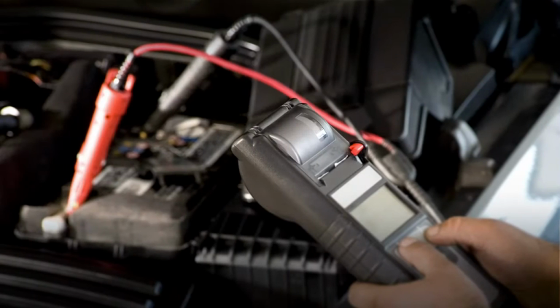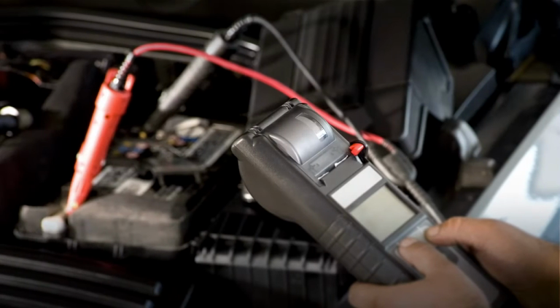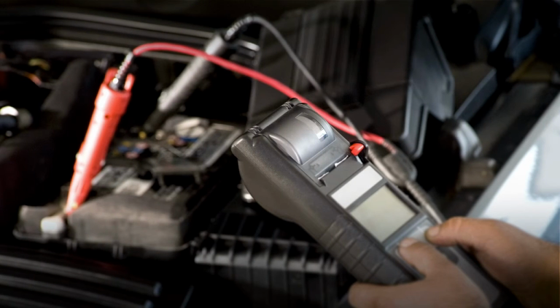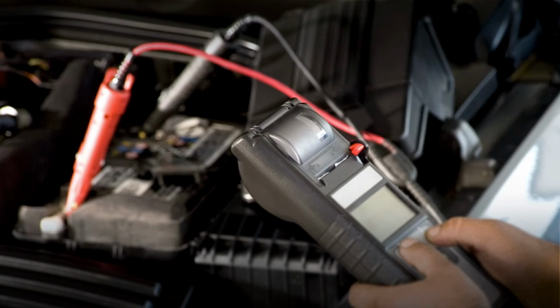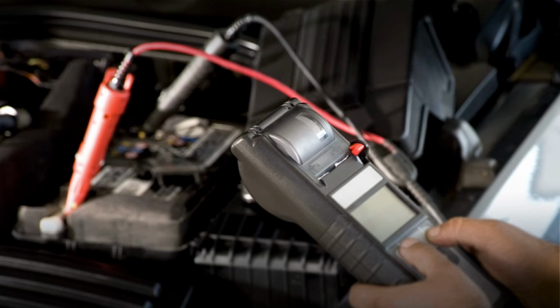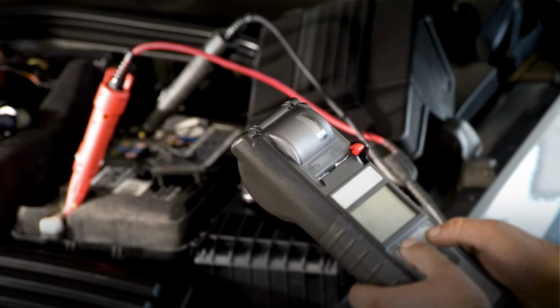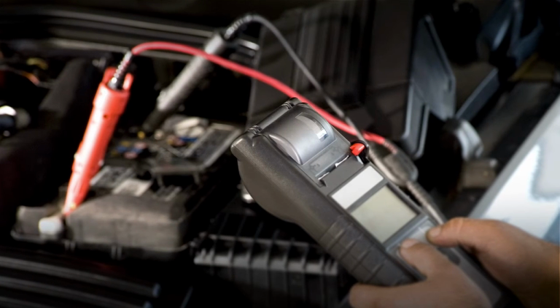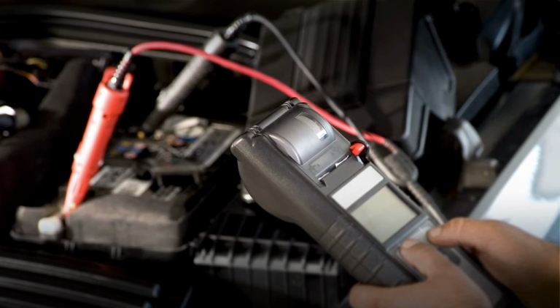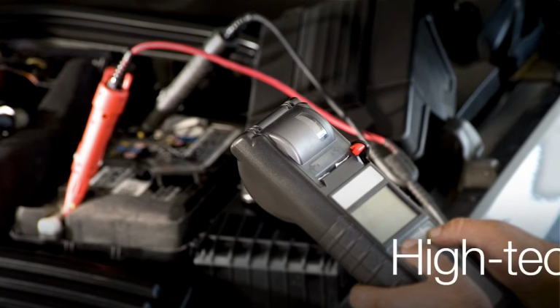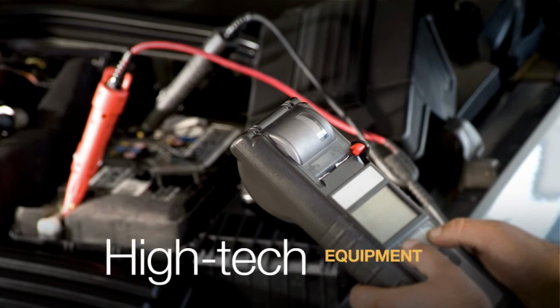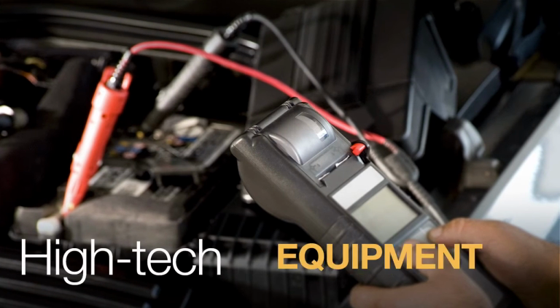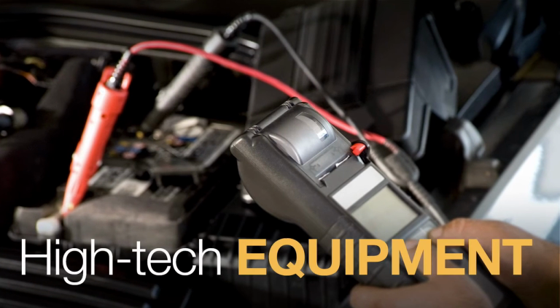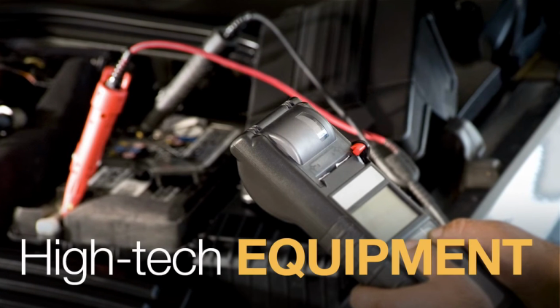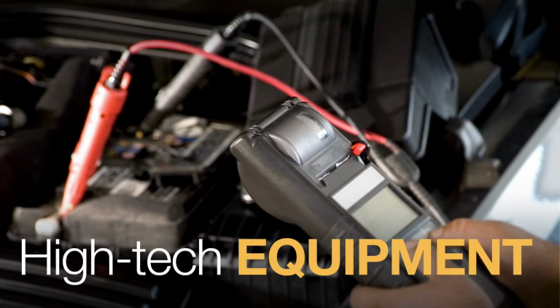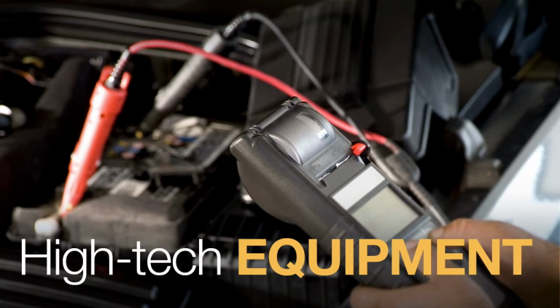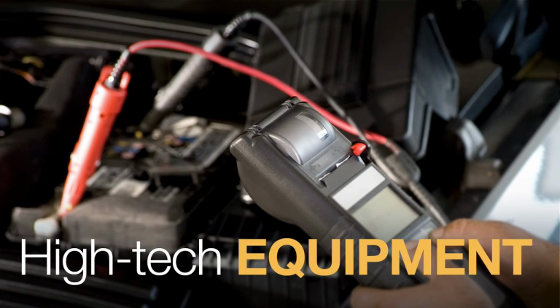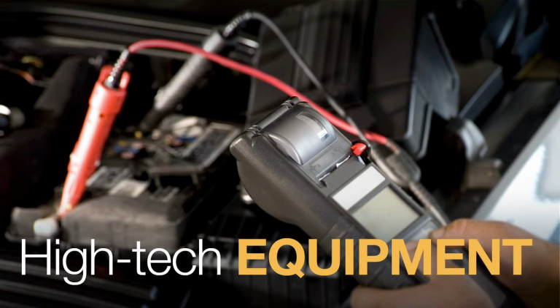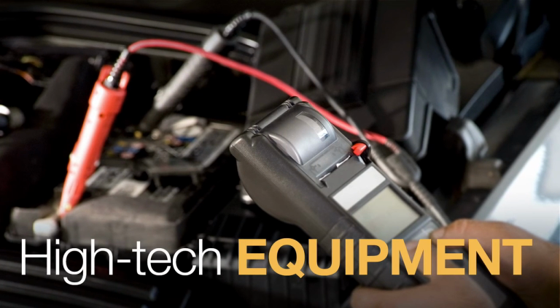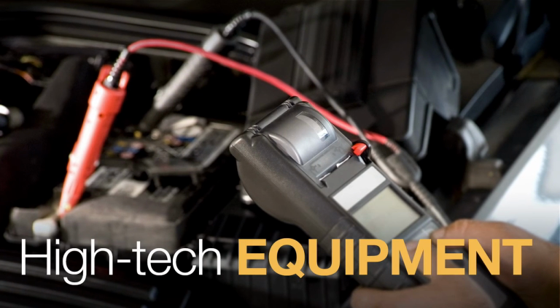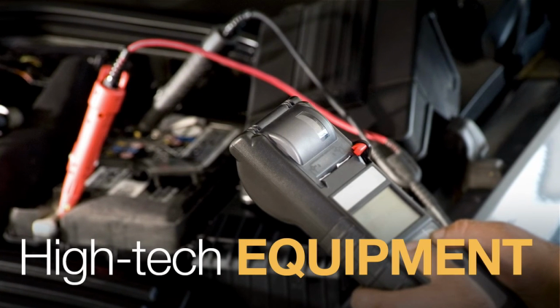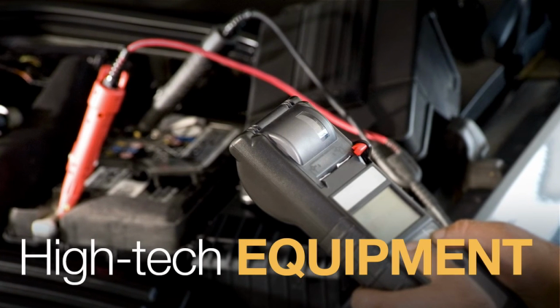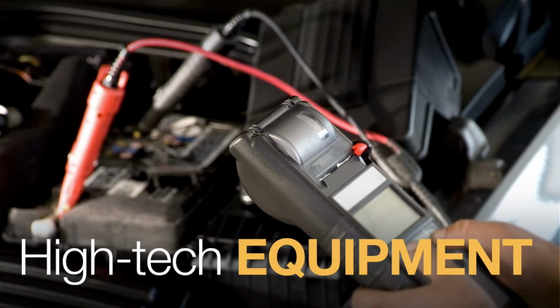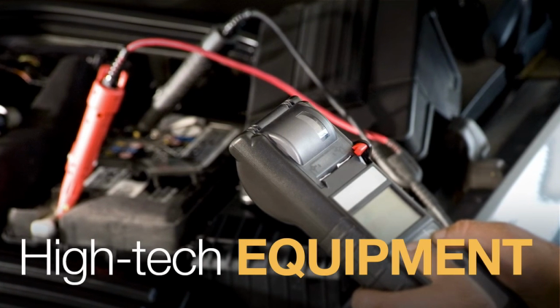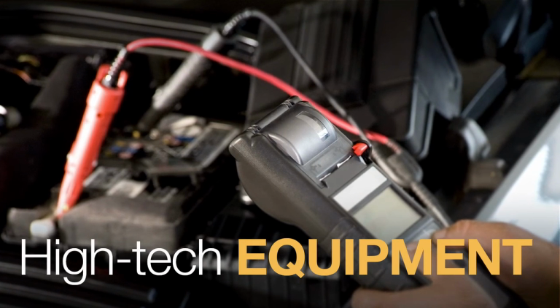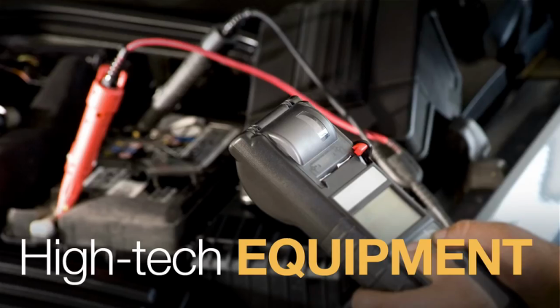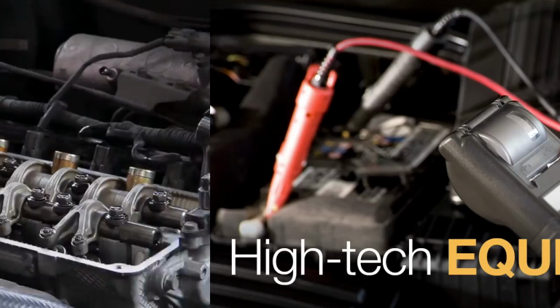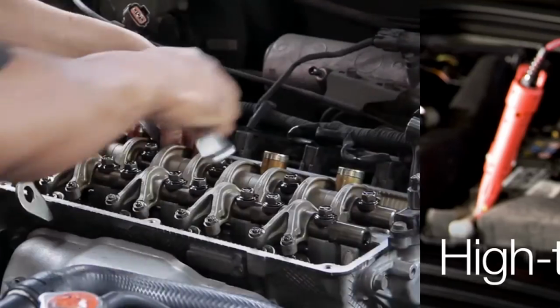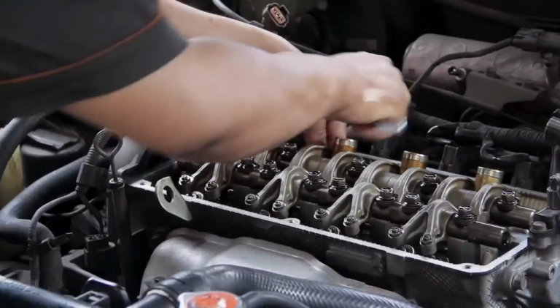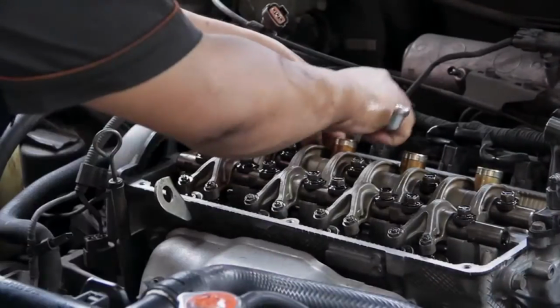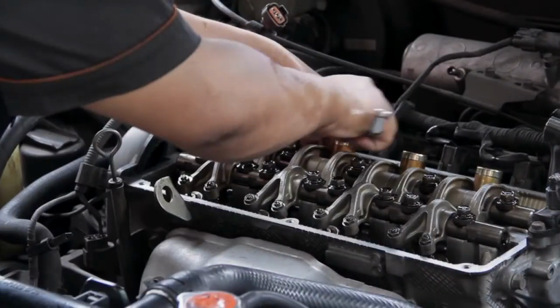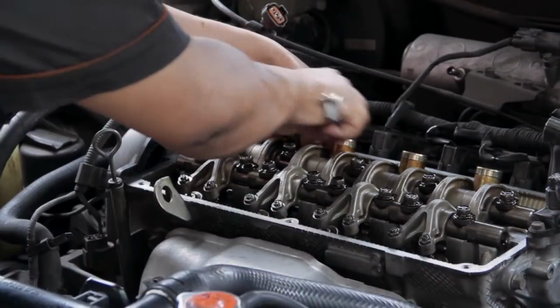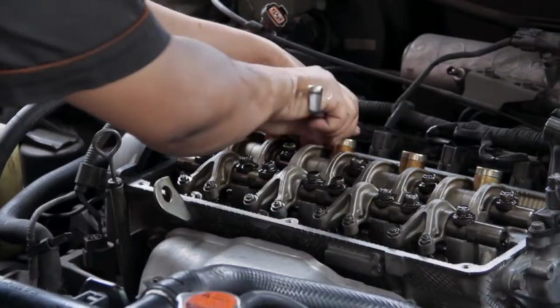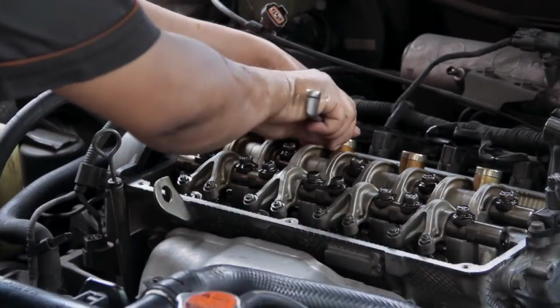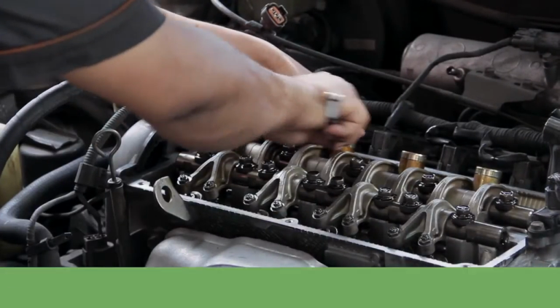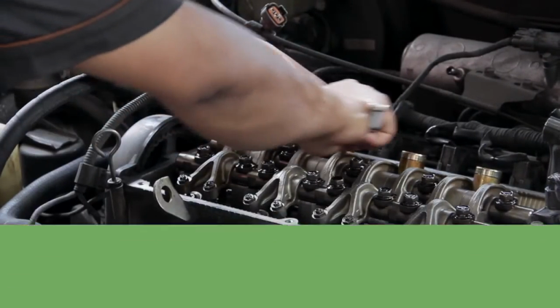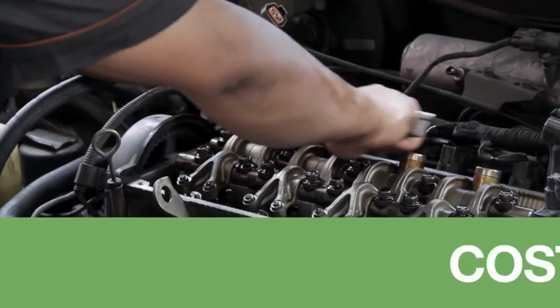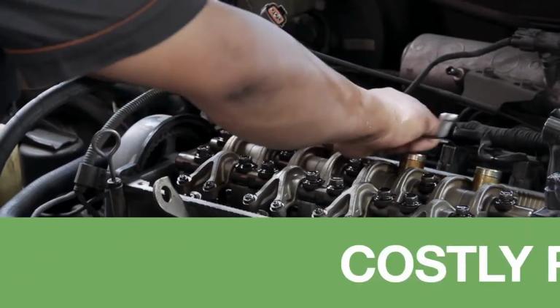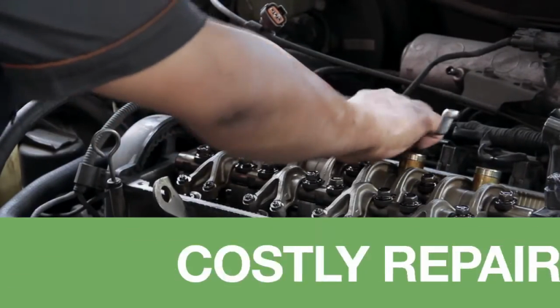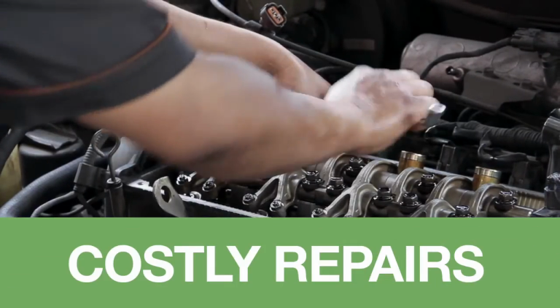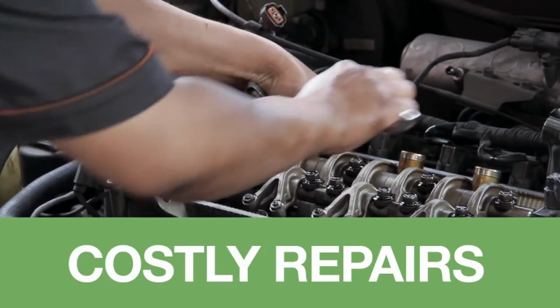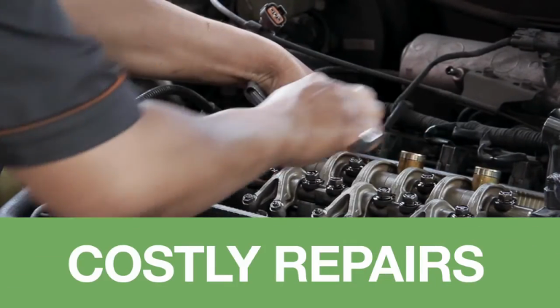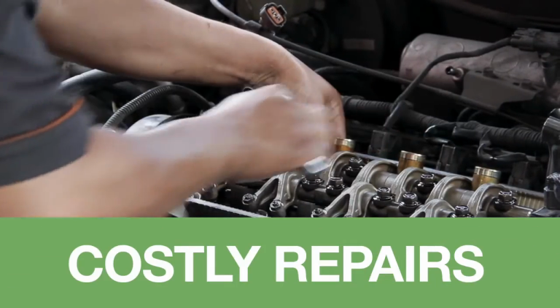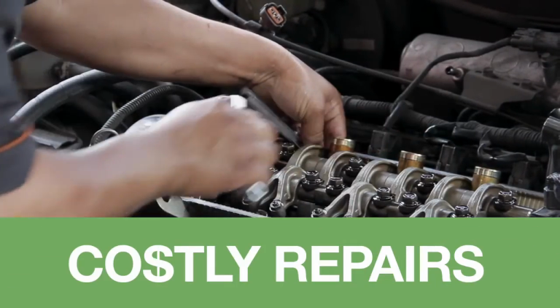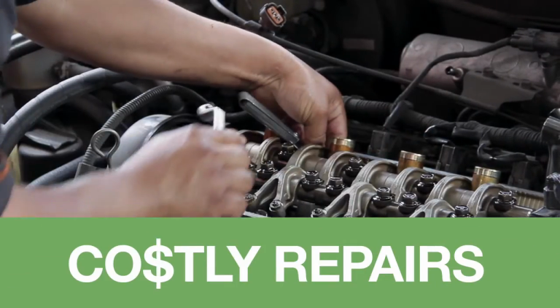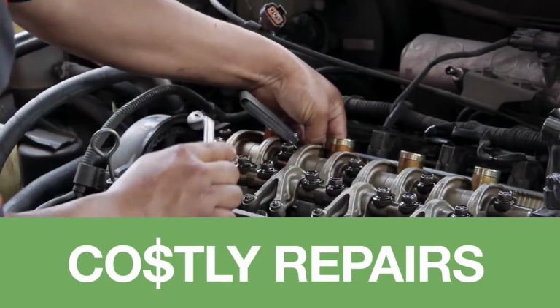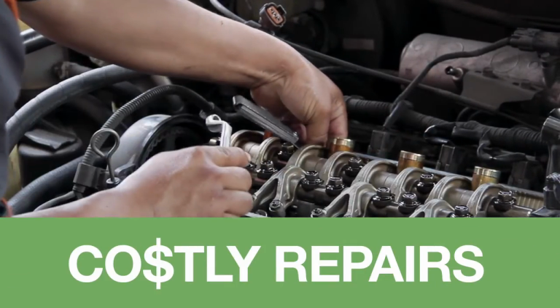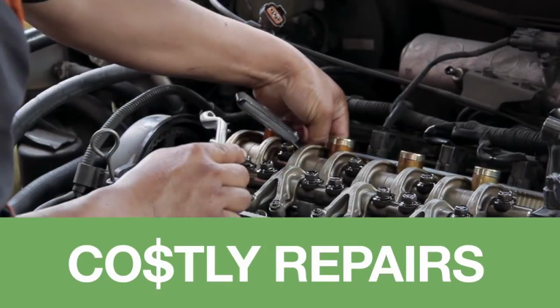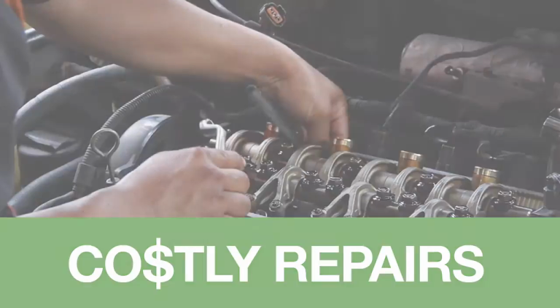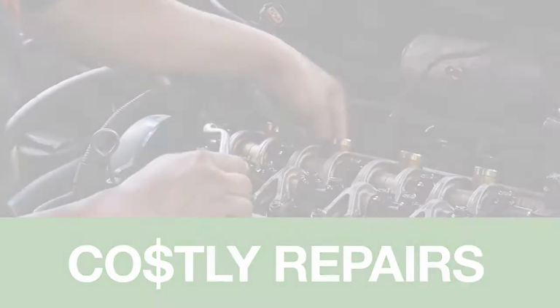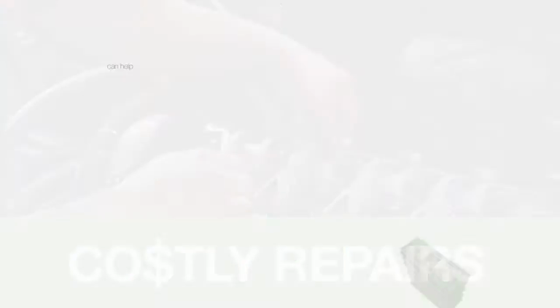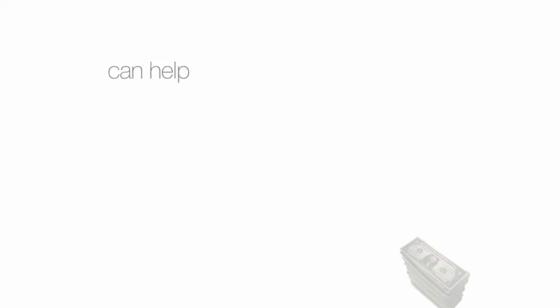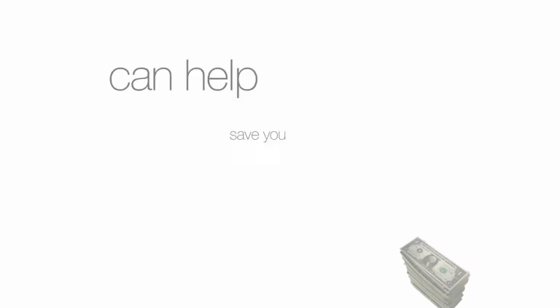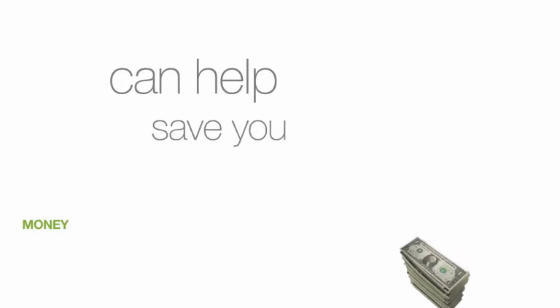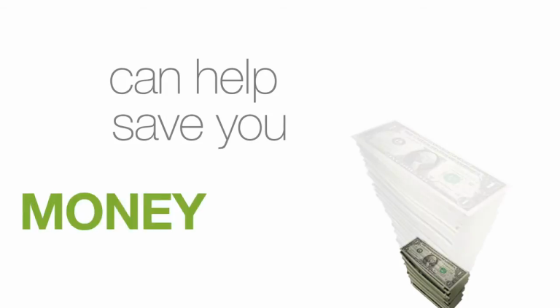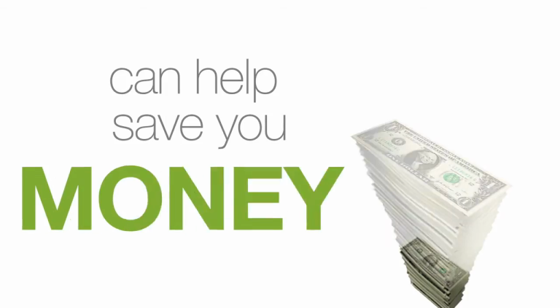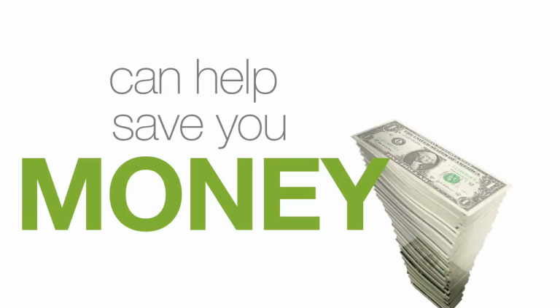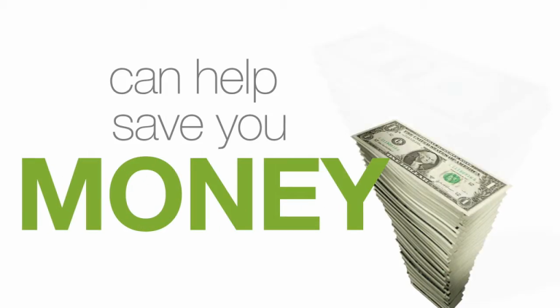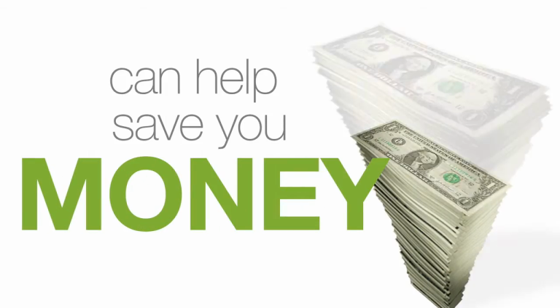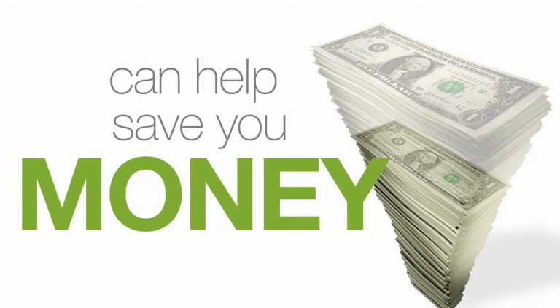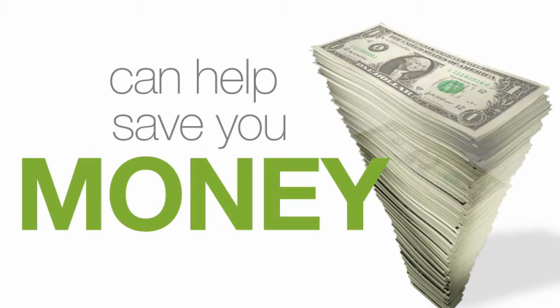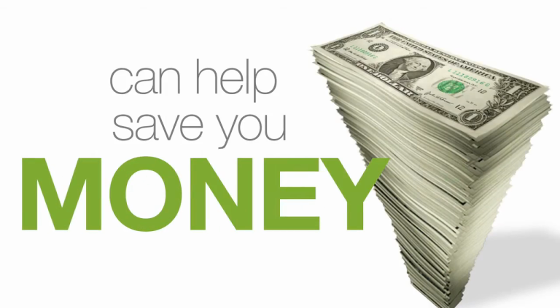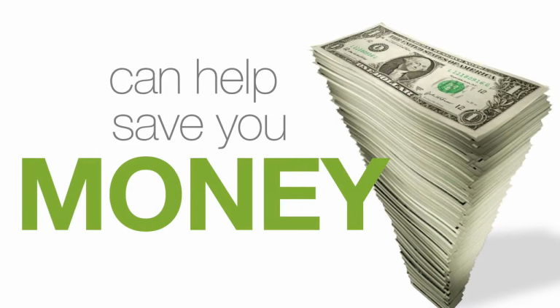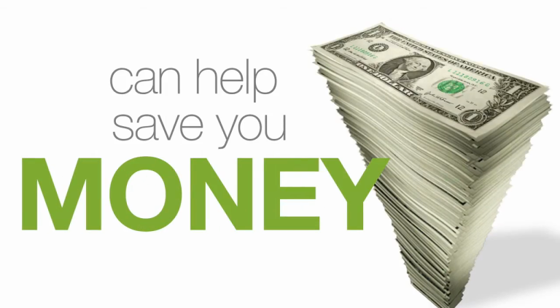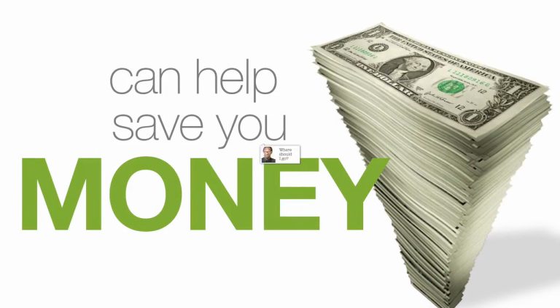Our technicians will use high-tech diagnostic equipment to identify issues before they become costly repairs, and that could mean big savings for you.